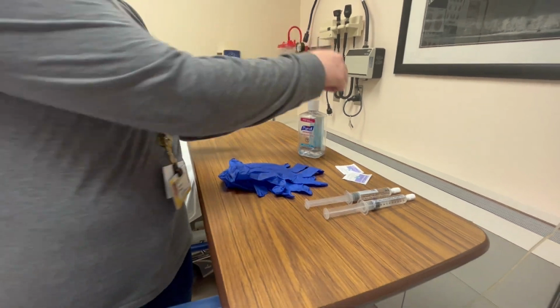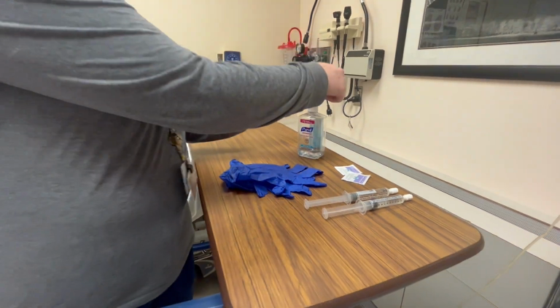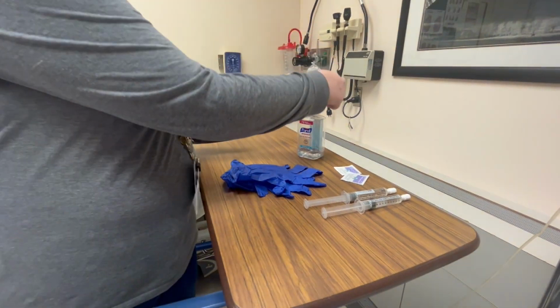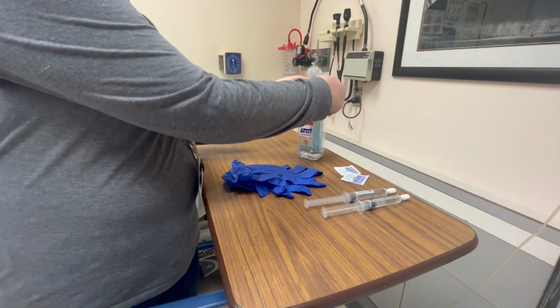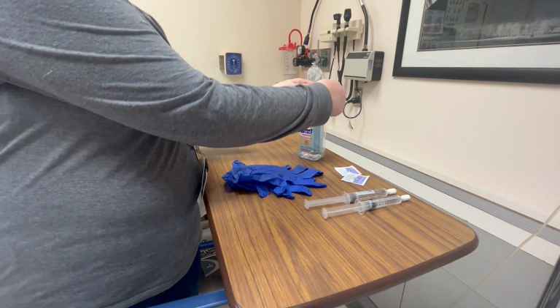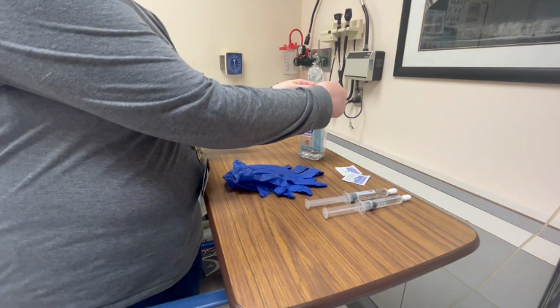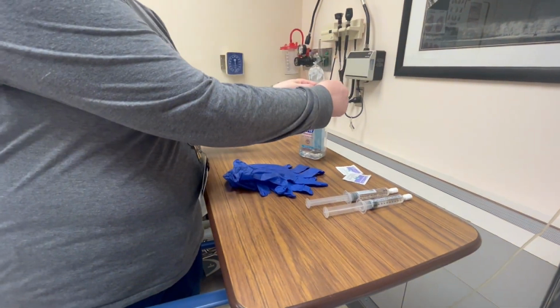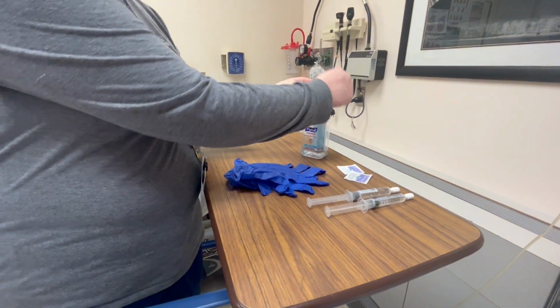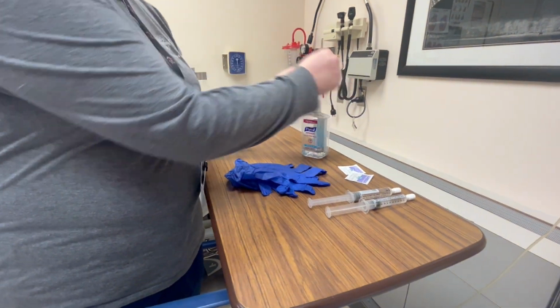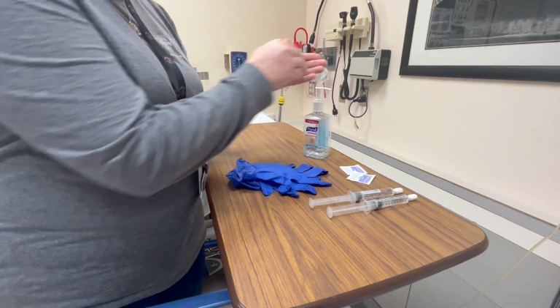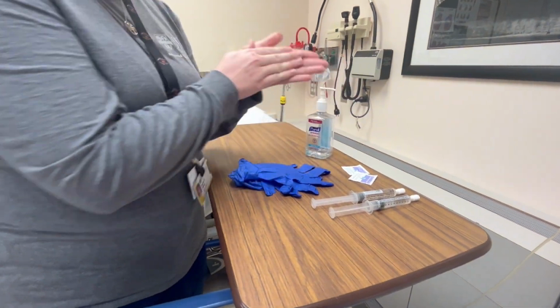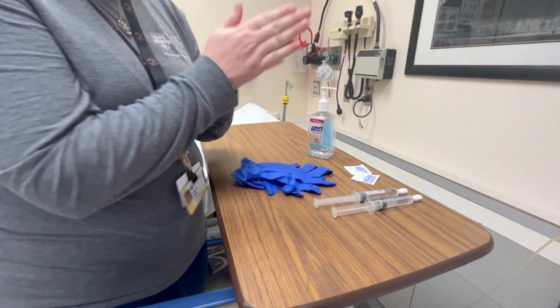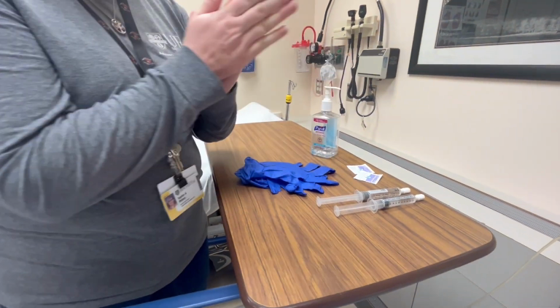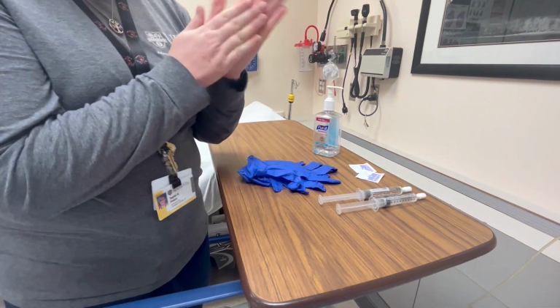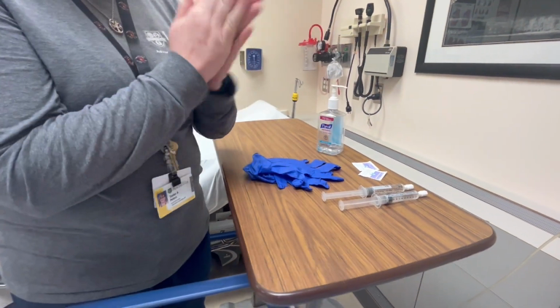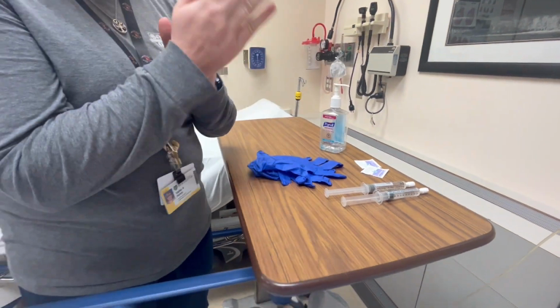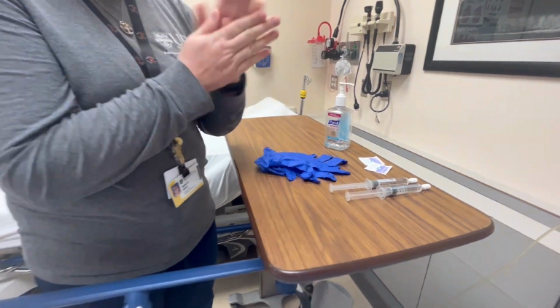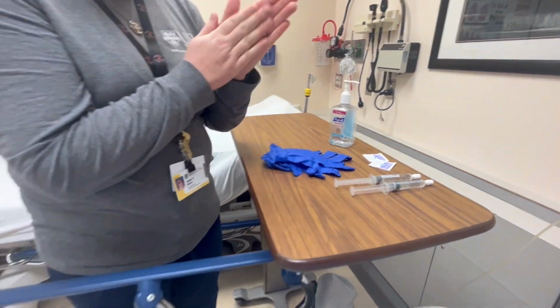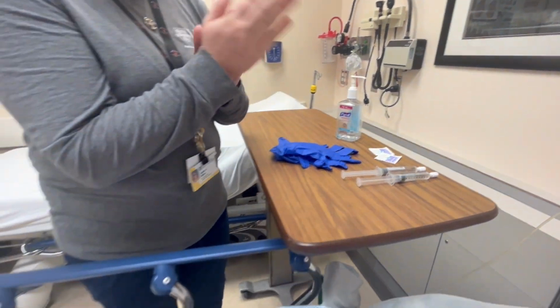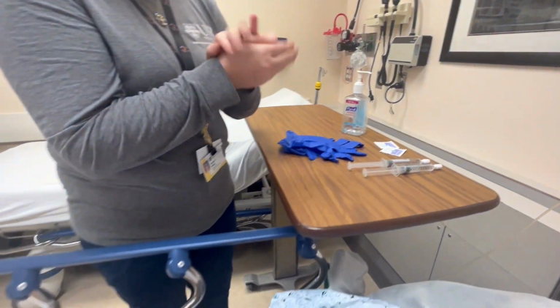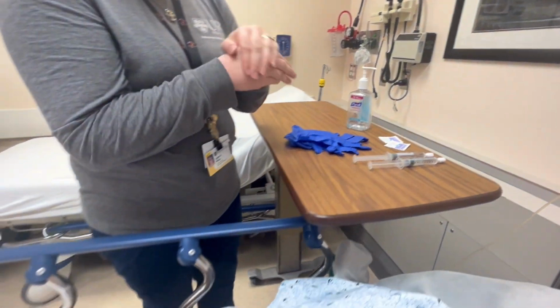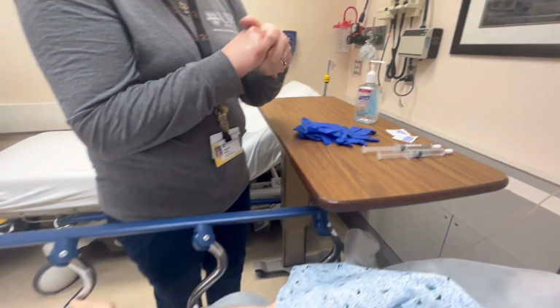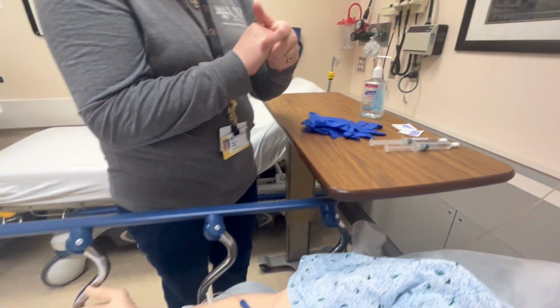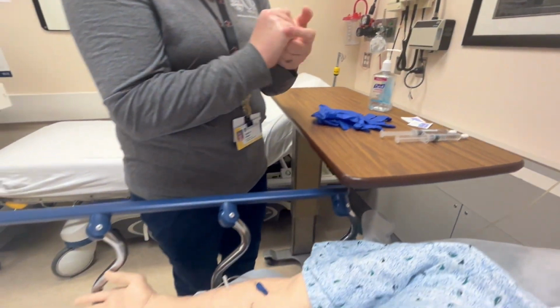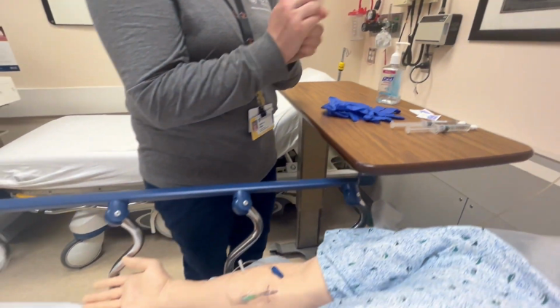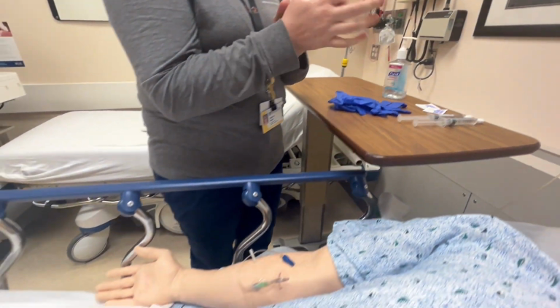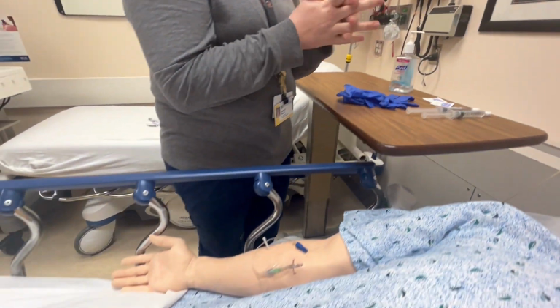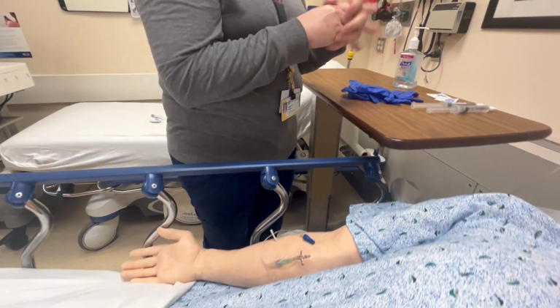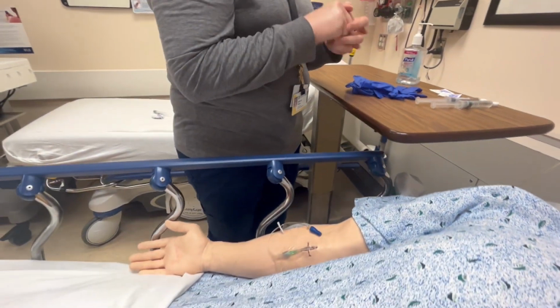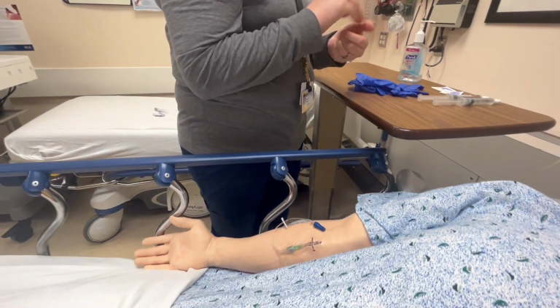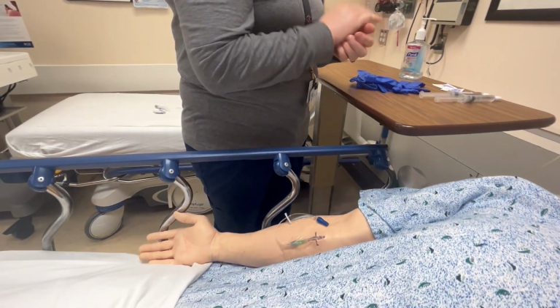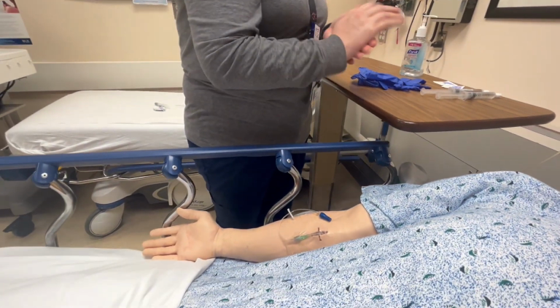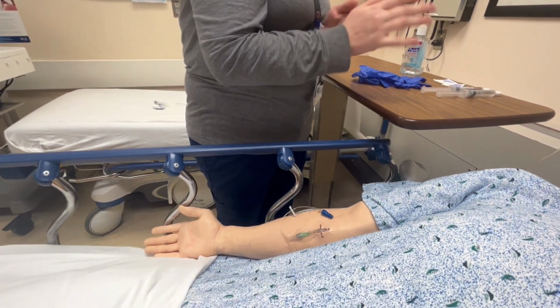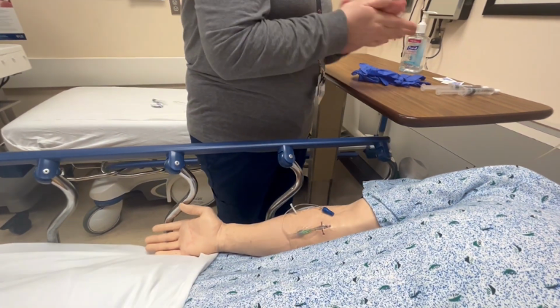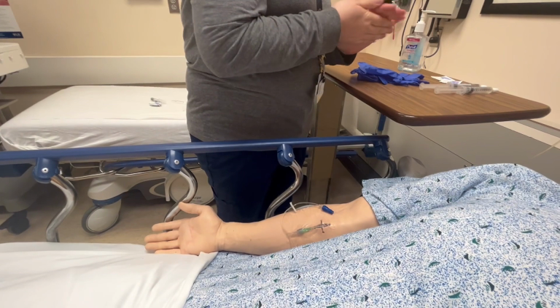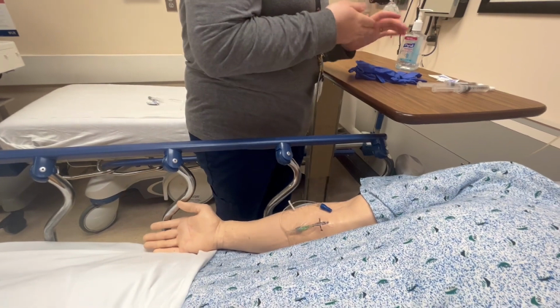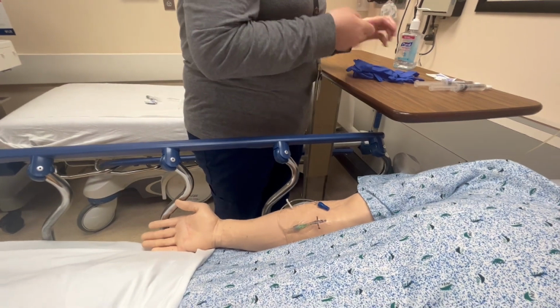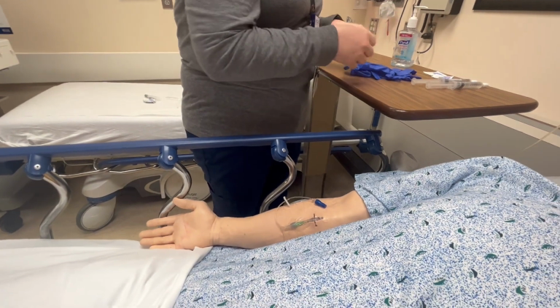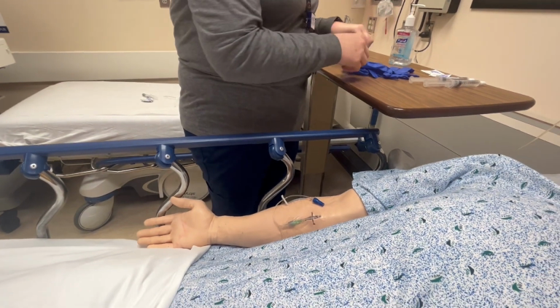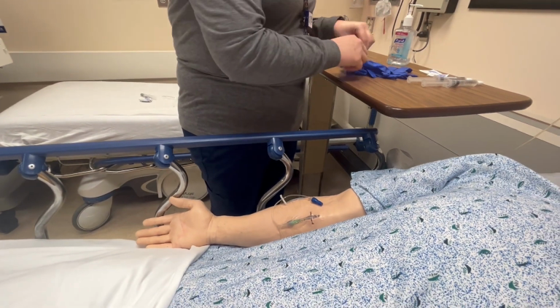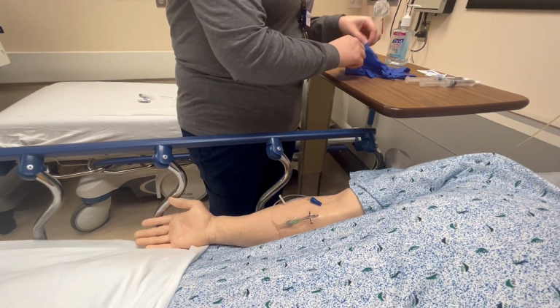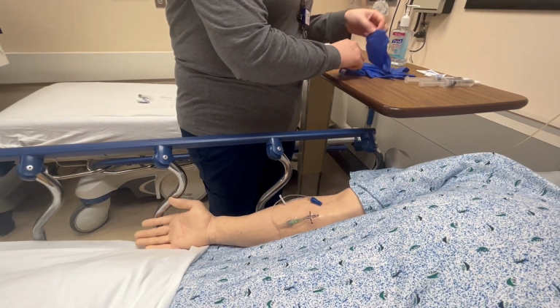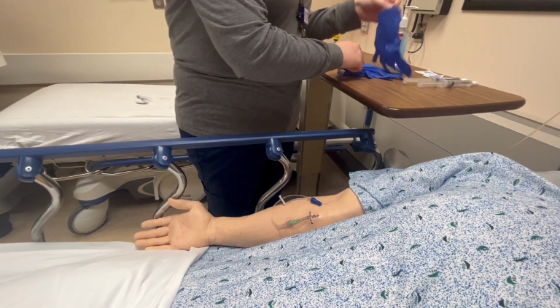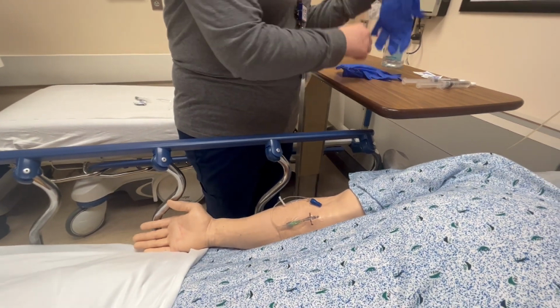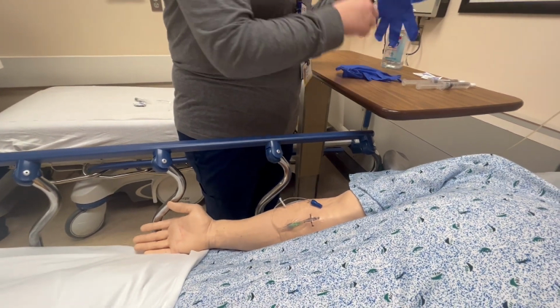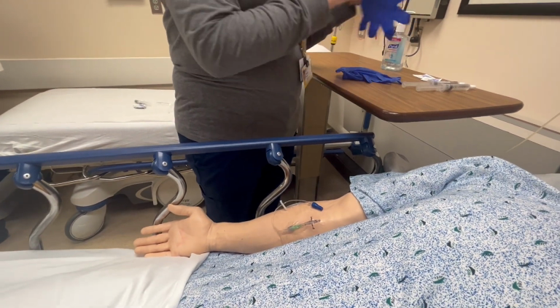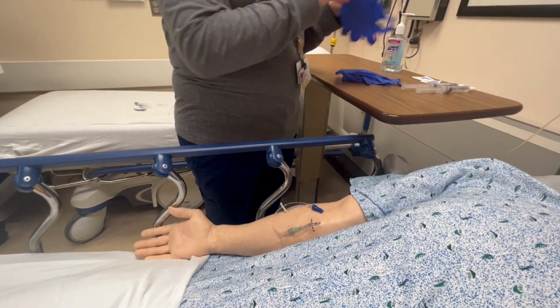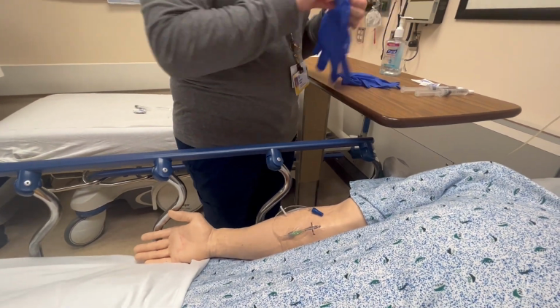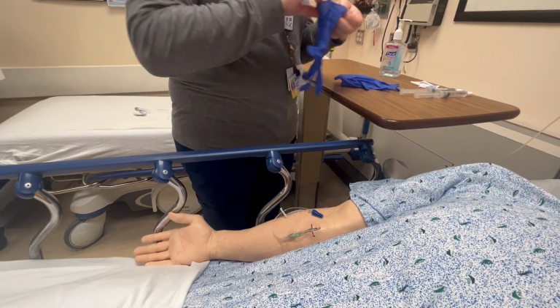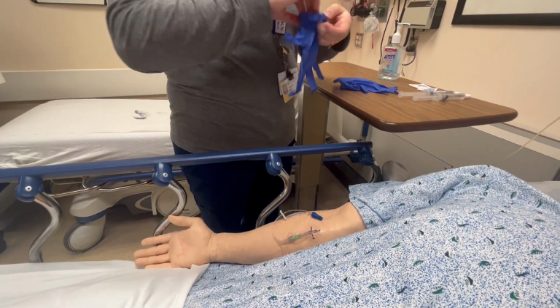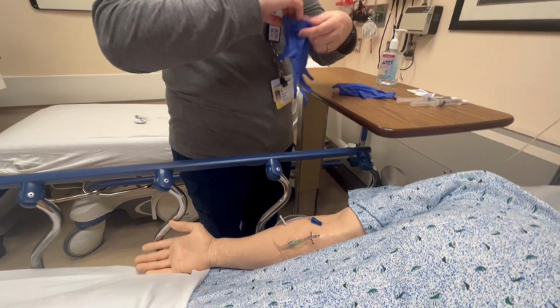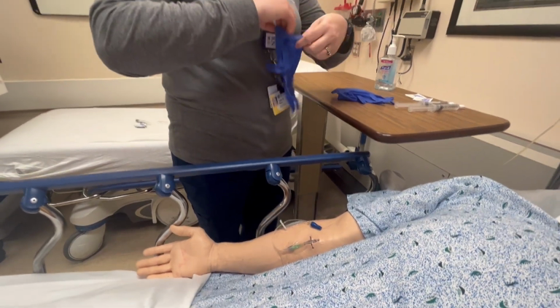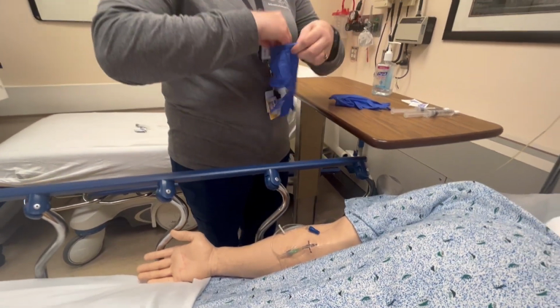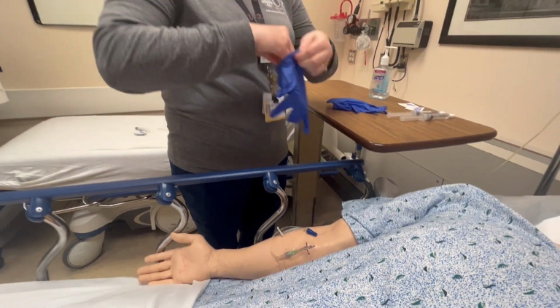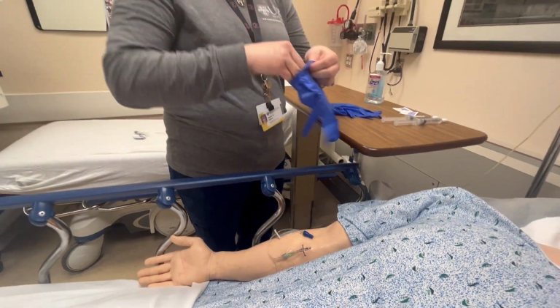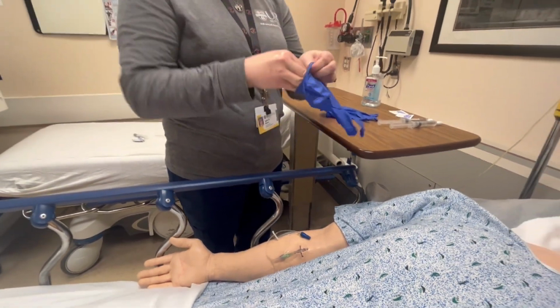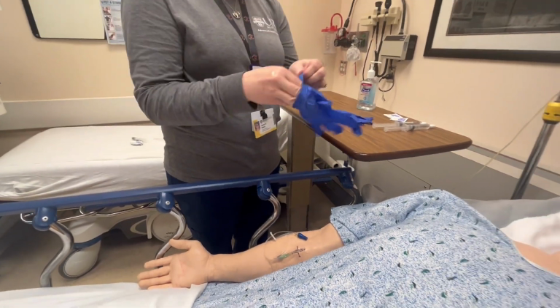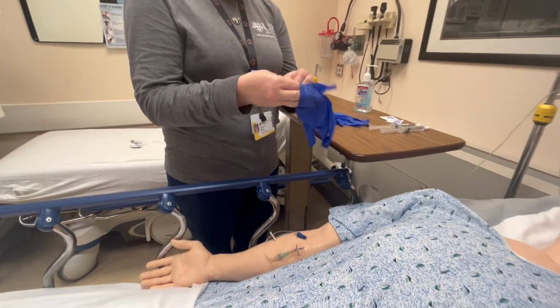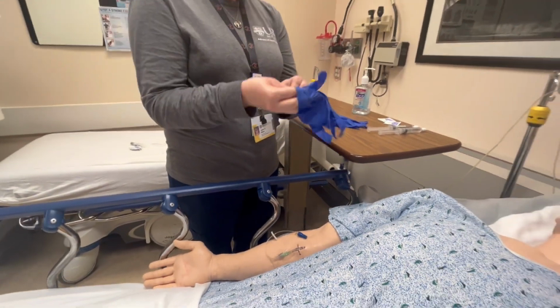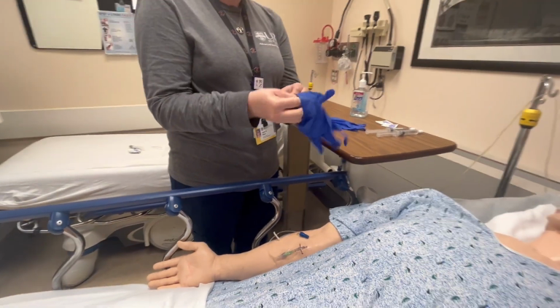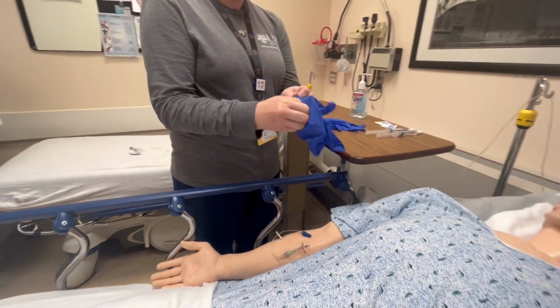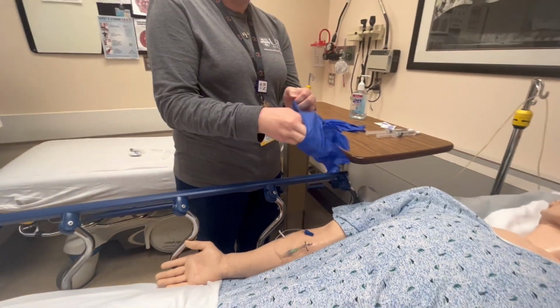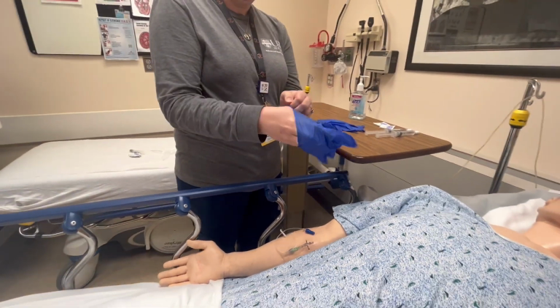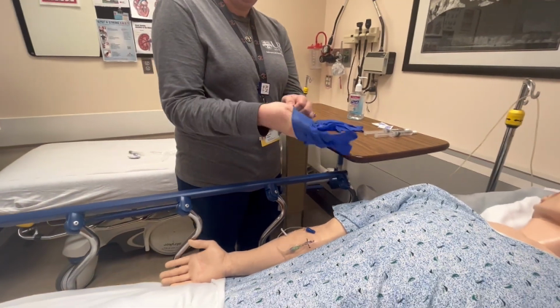Today we are going to be demonstrating on an IV on the lower arm. Do wash your hands and put on your gloves.